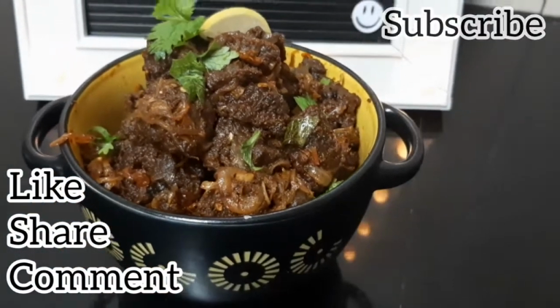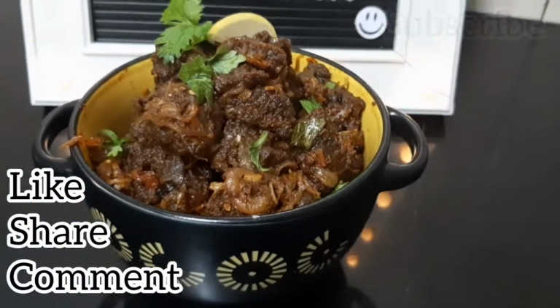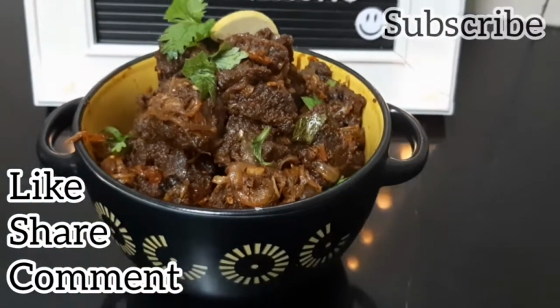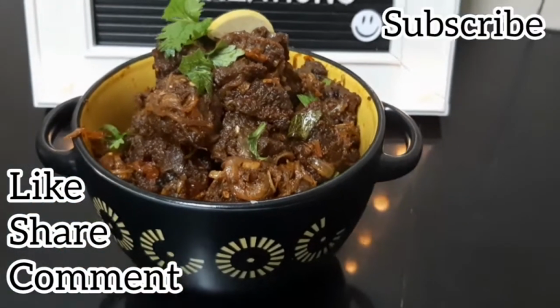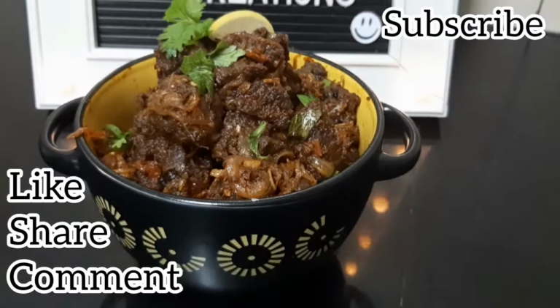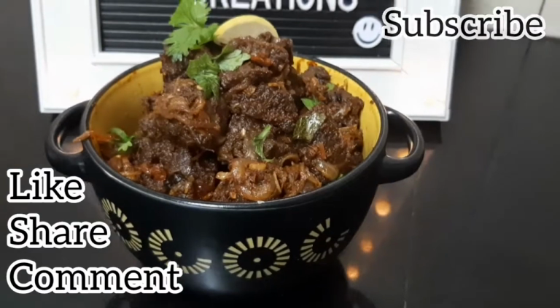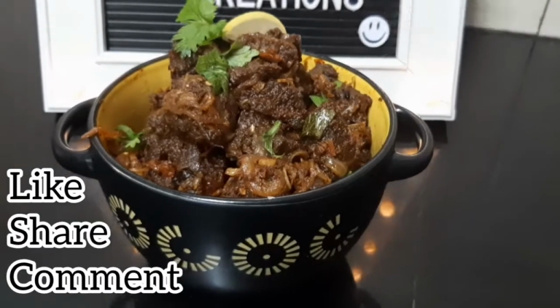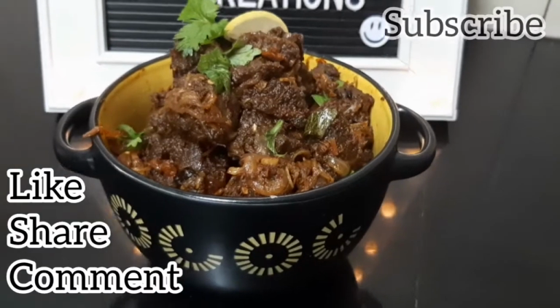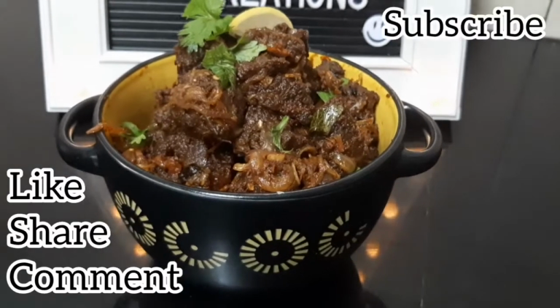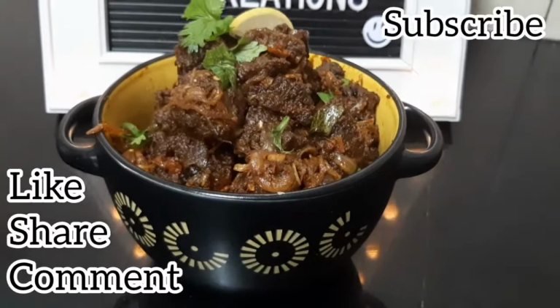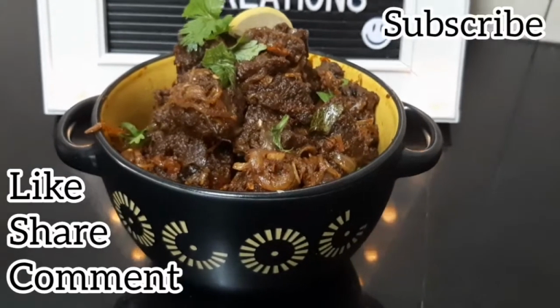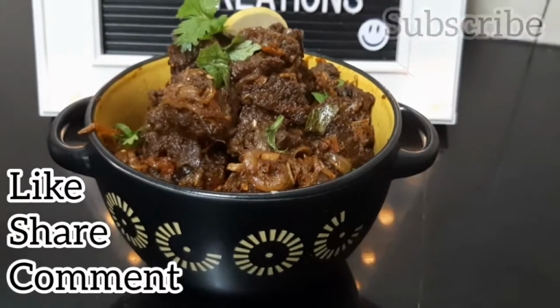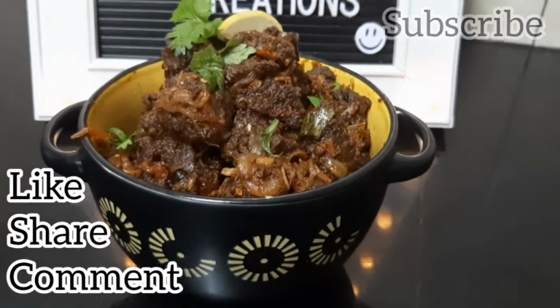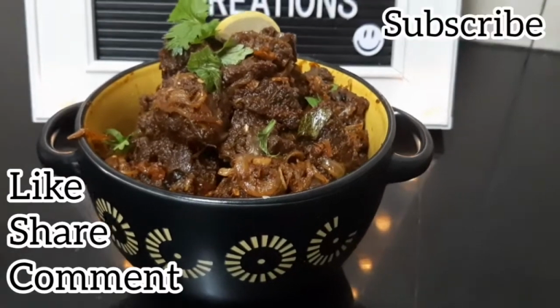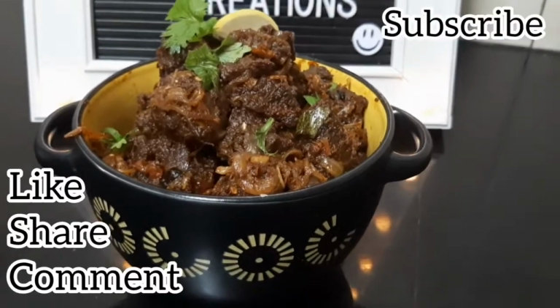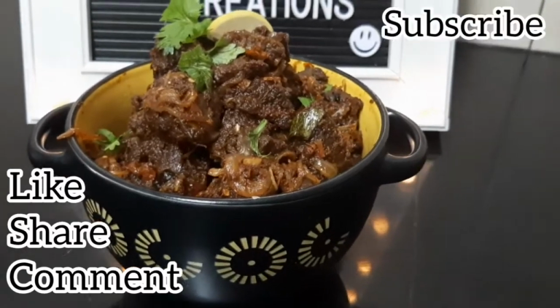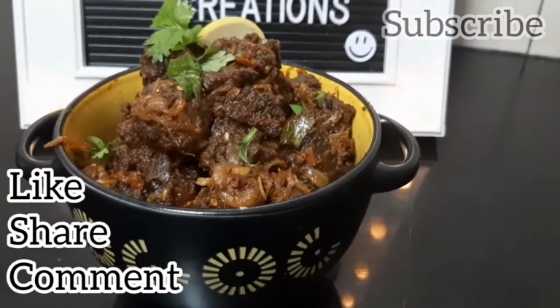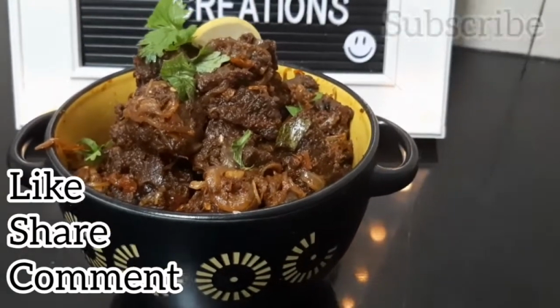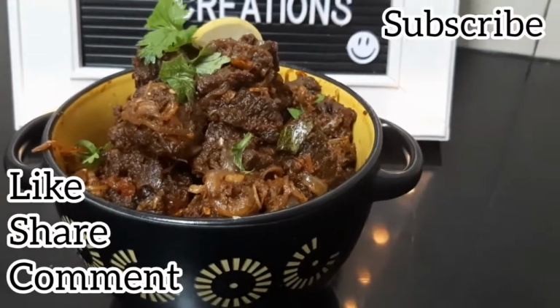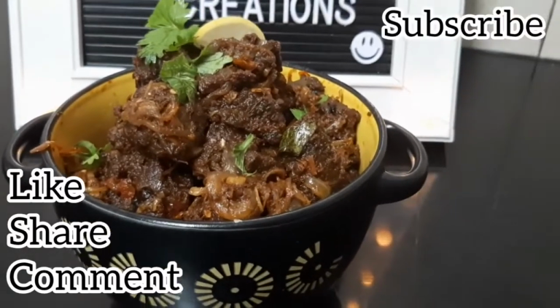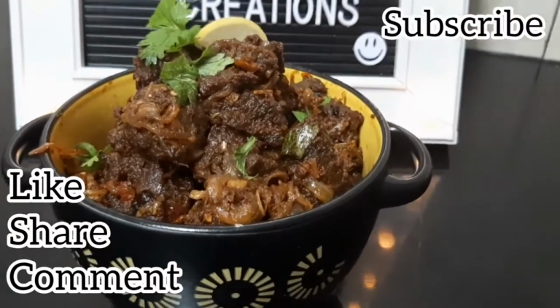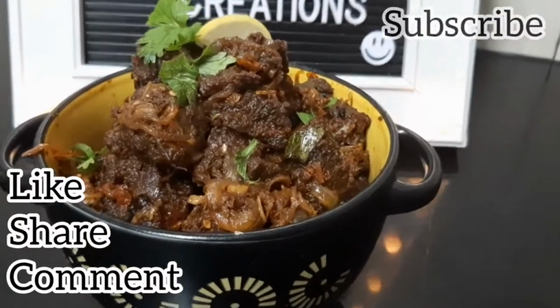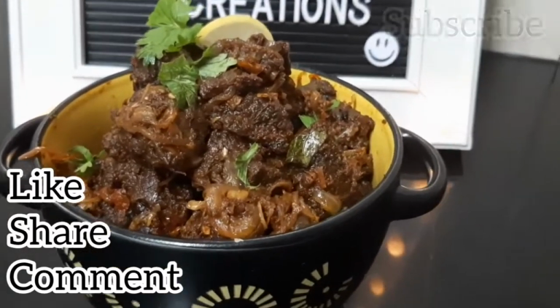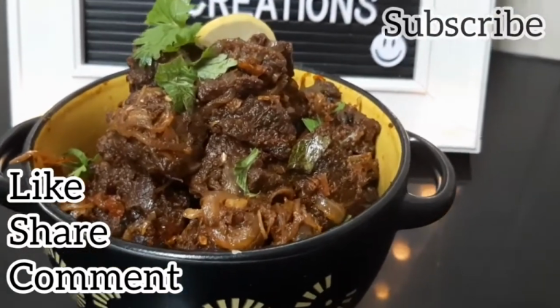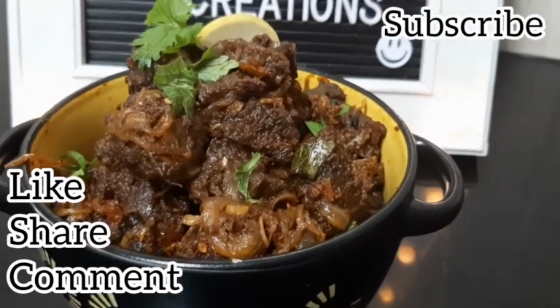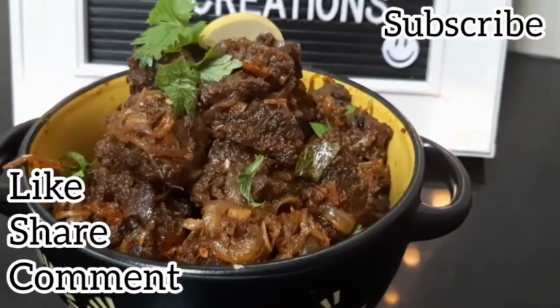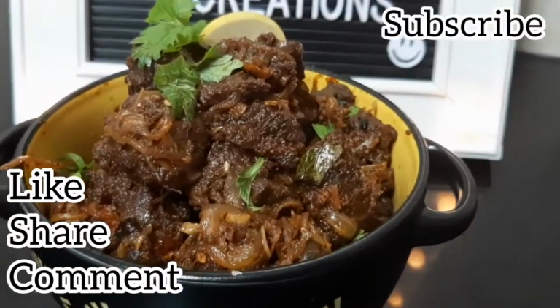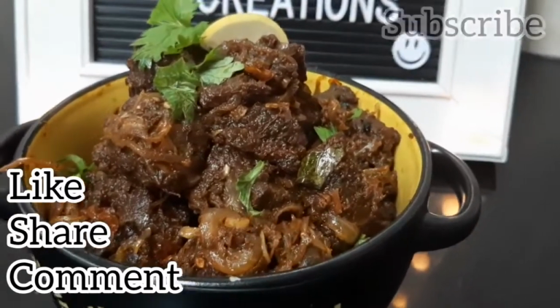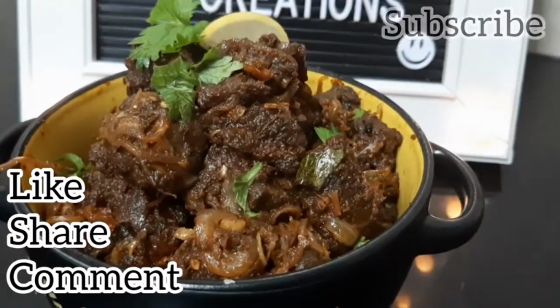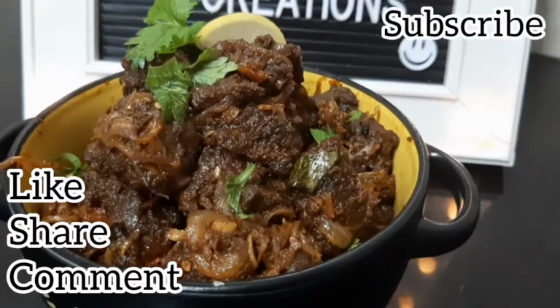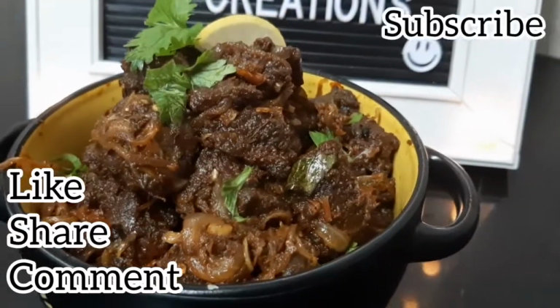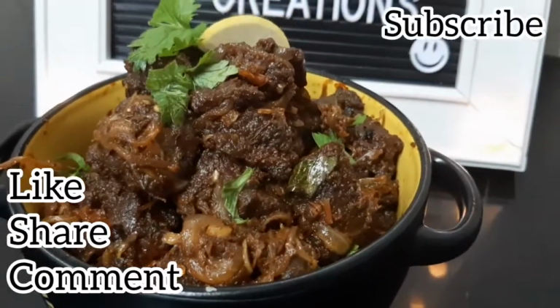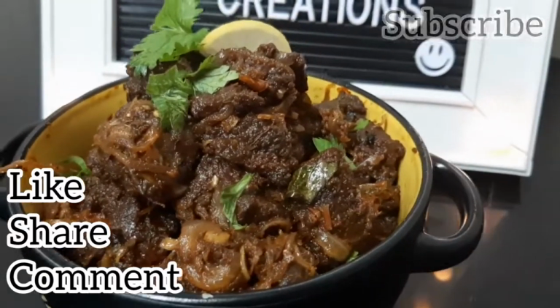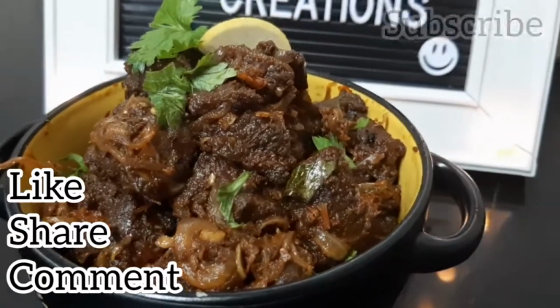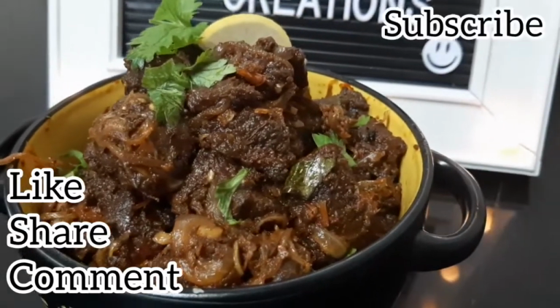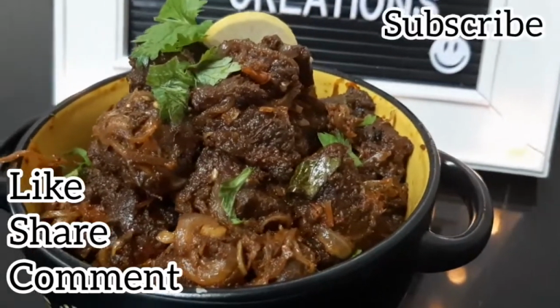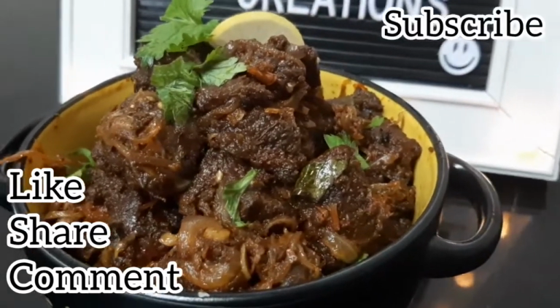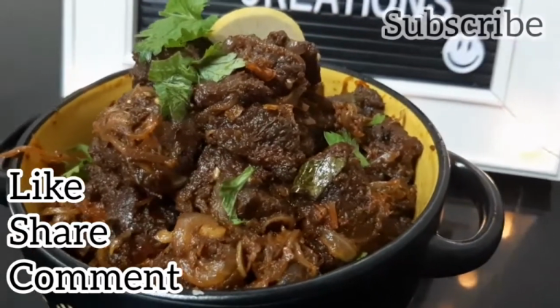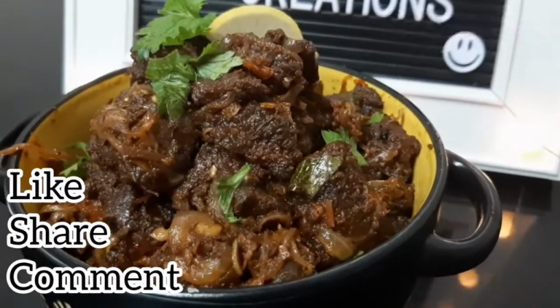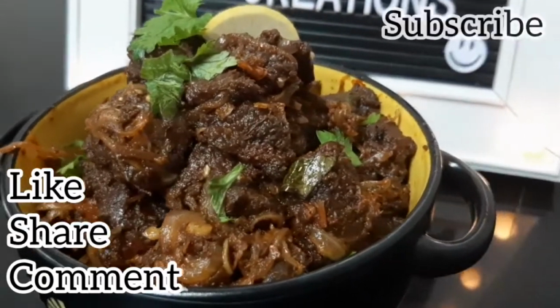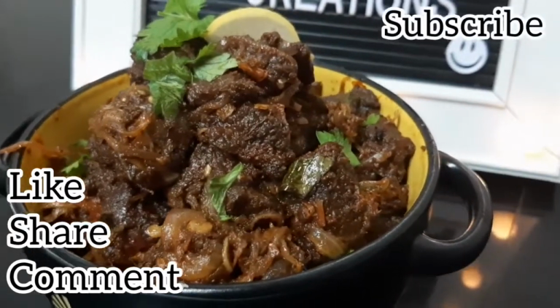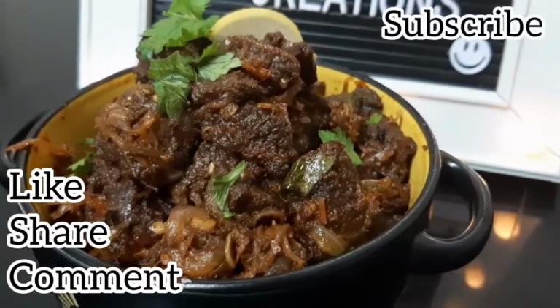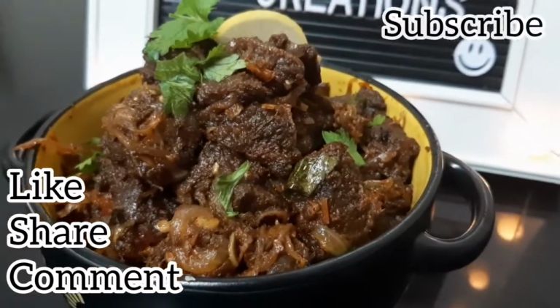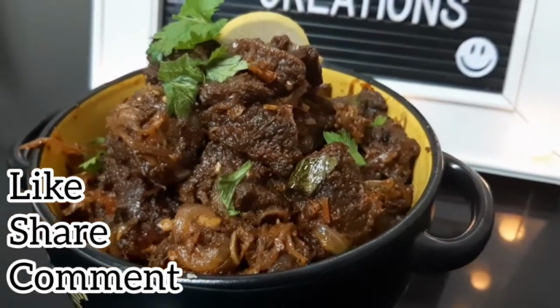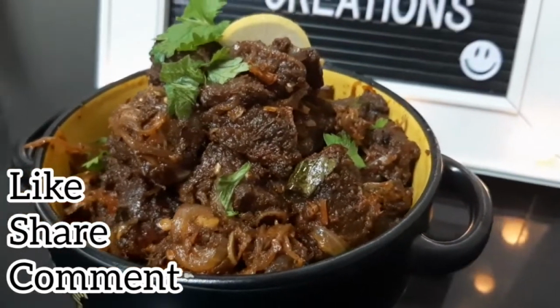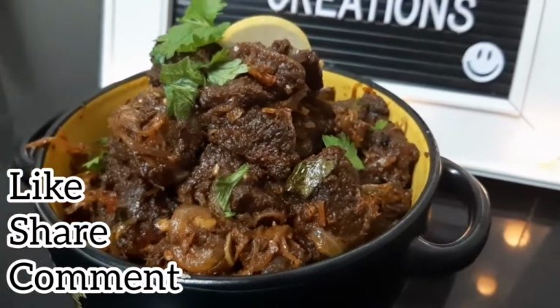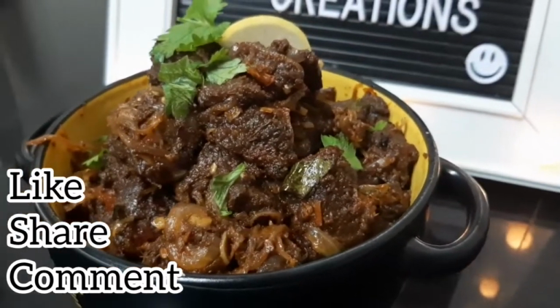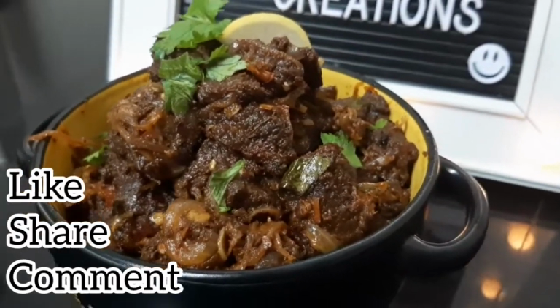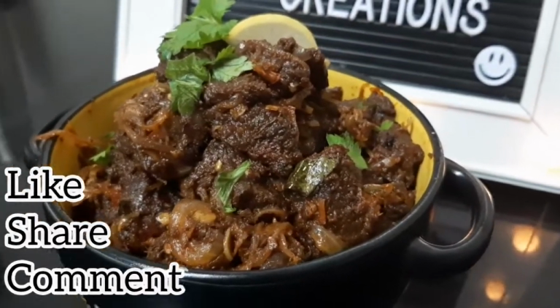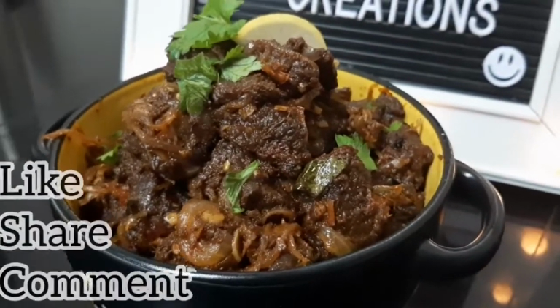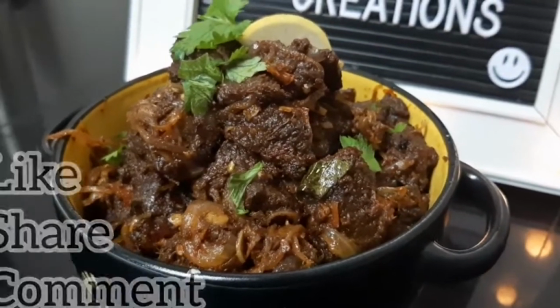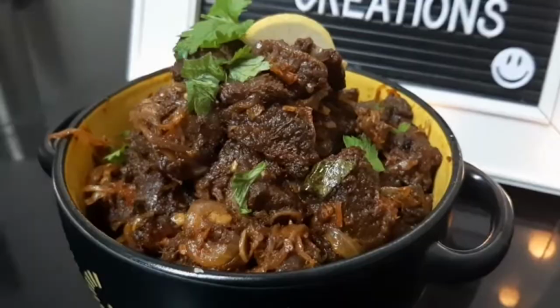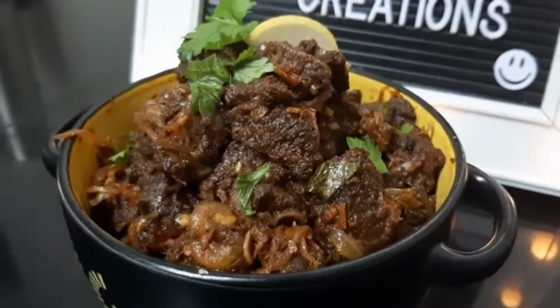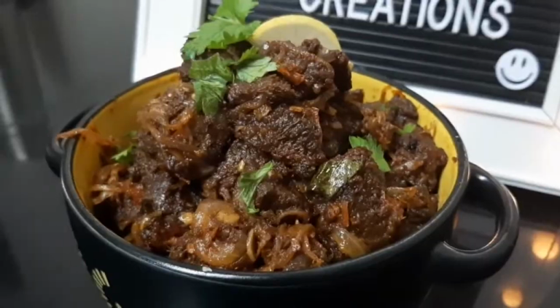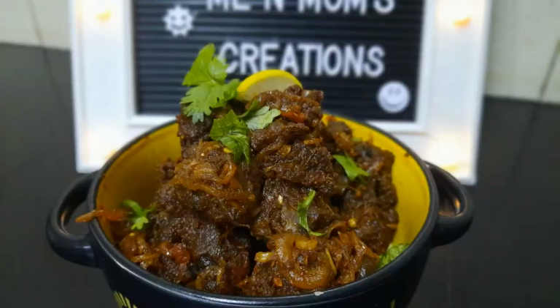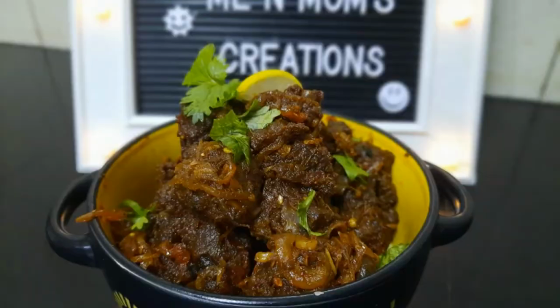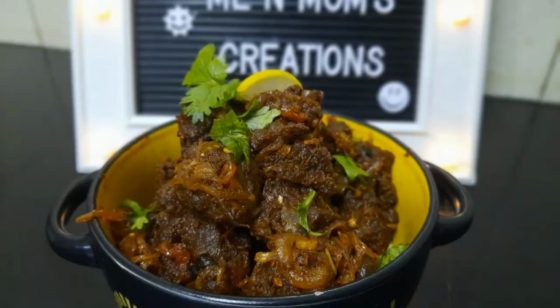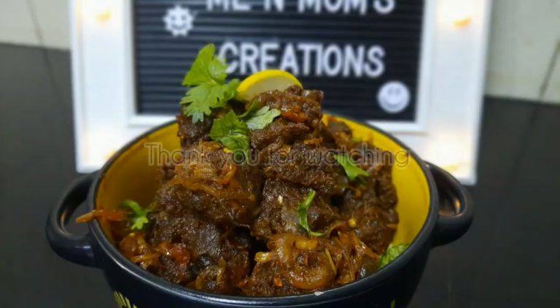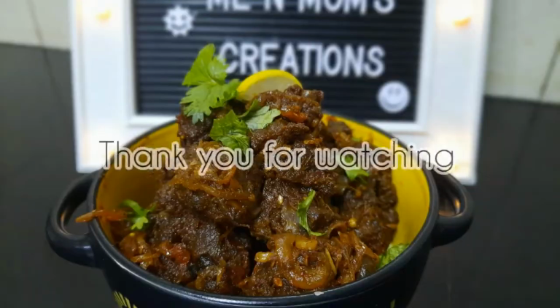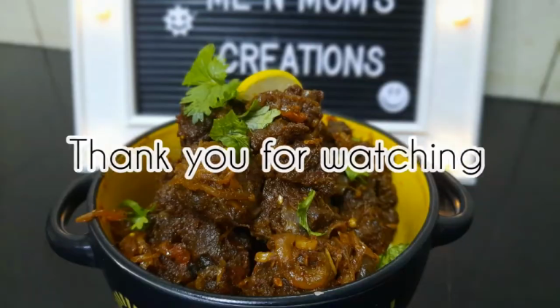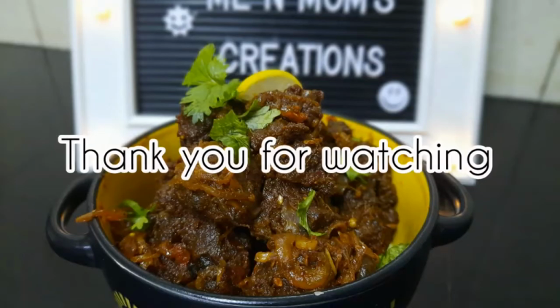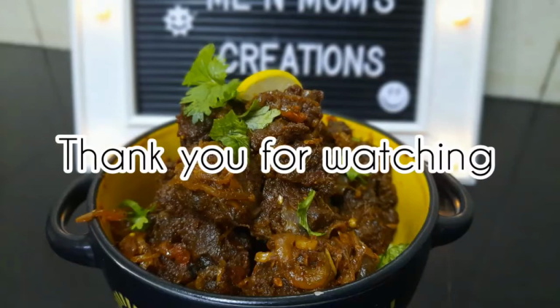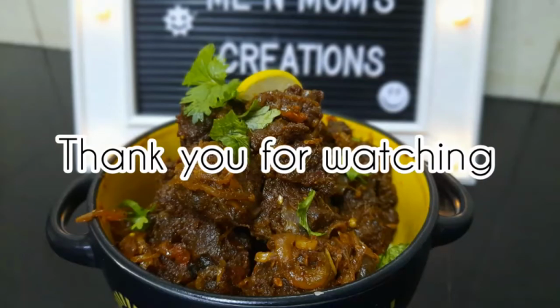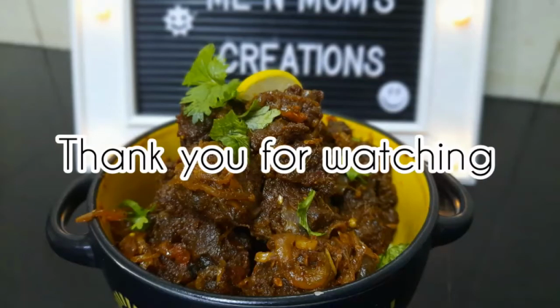Please comment below. Thank you for watching.